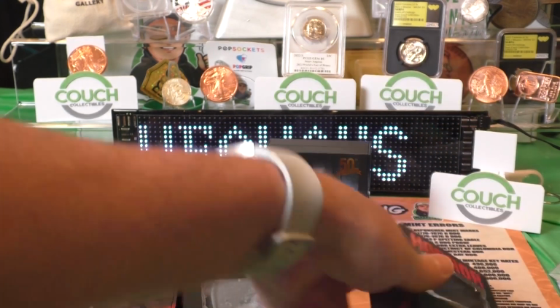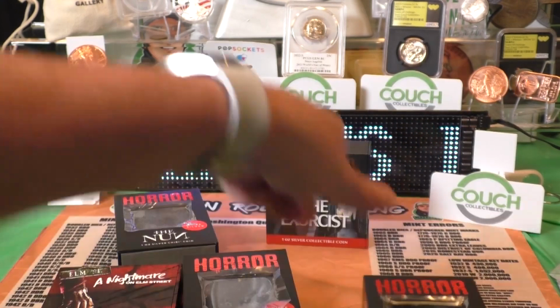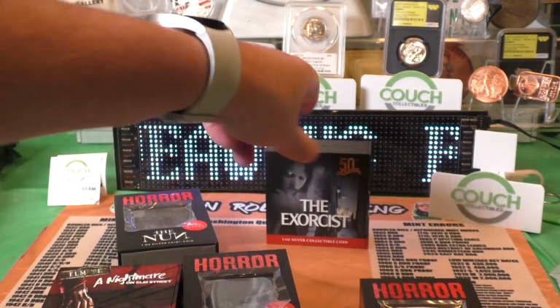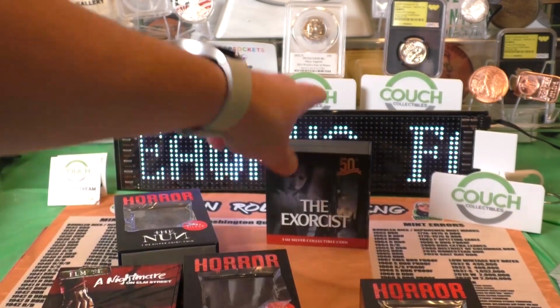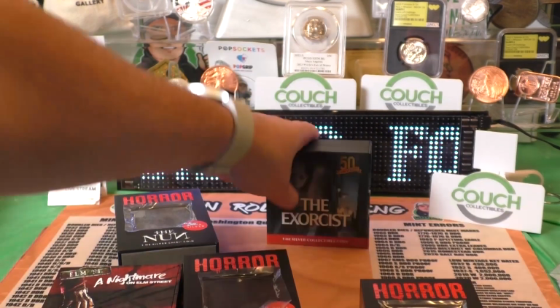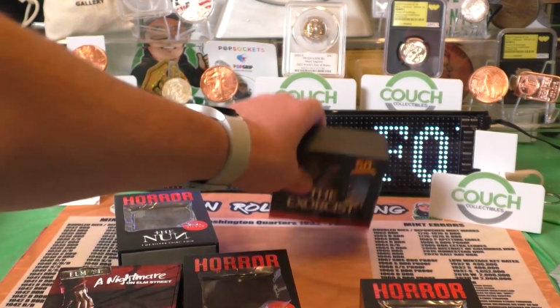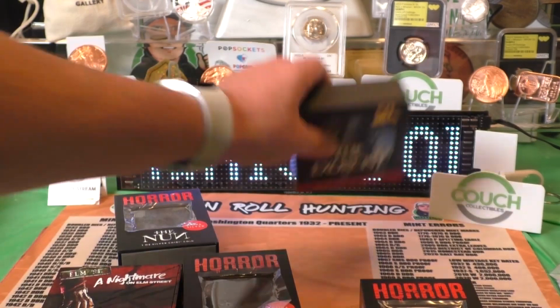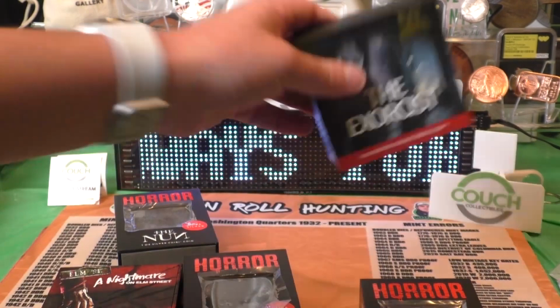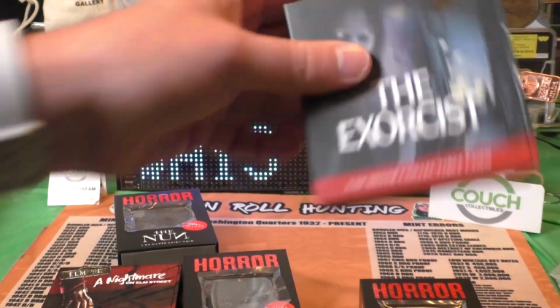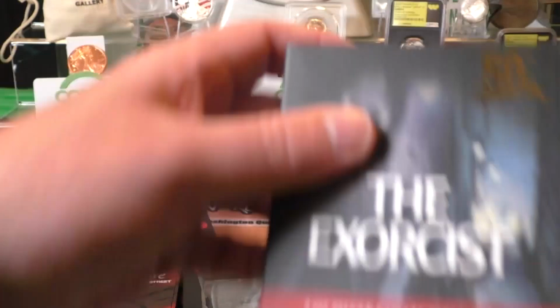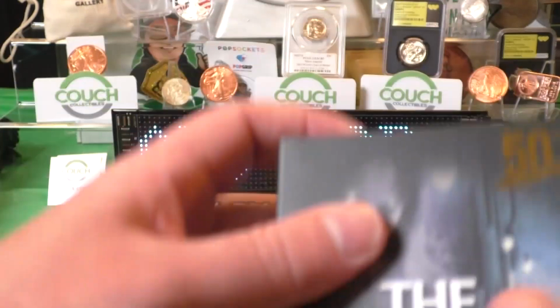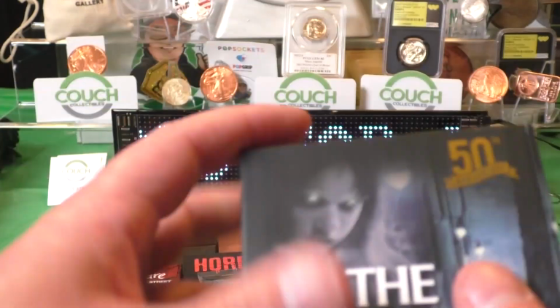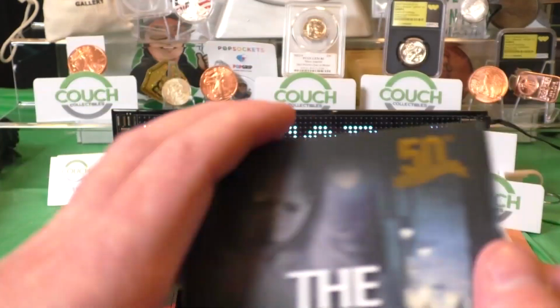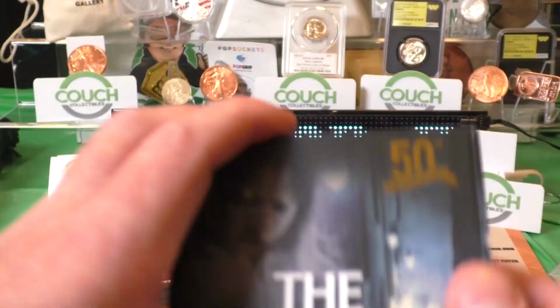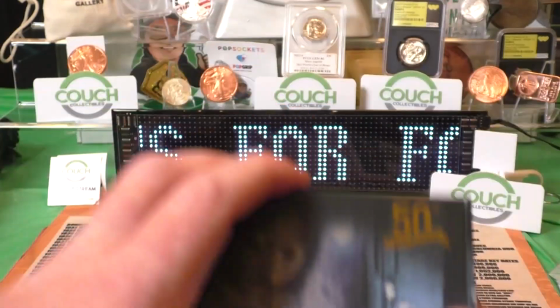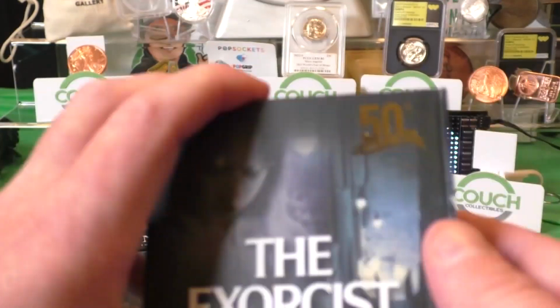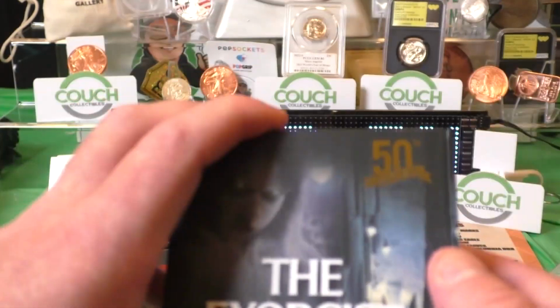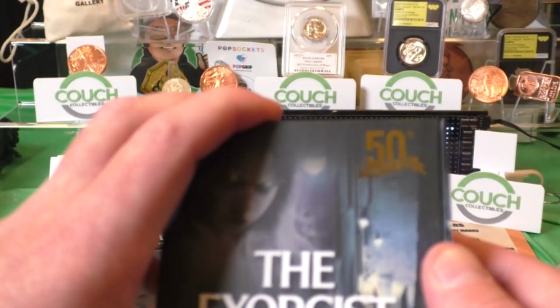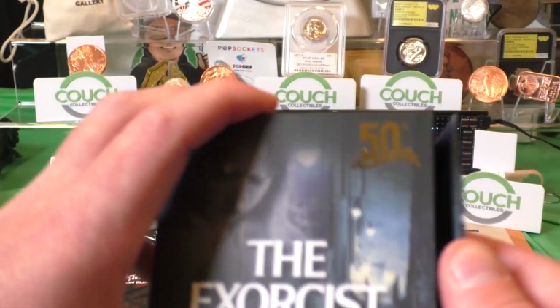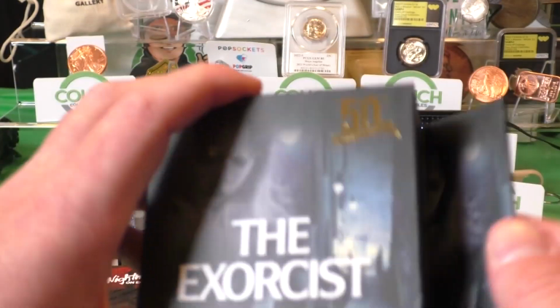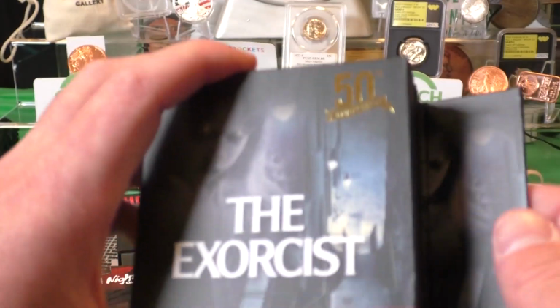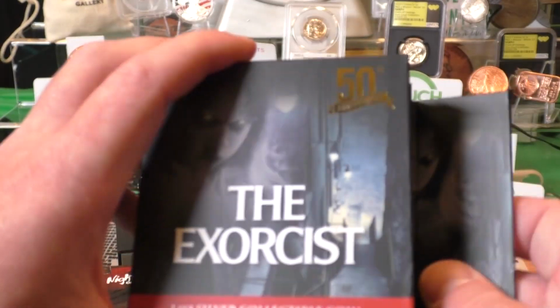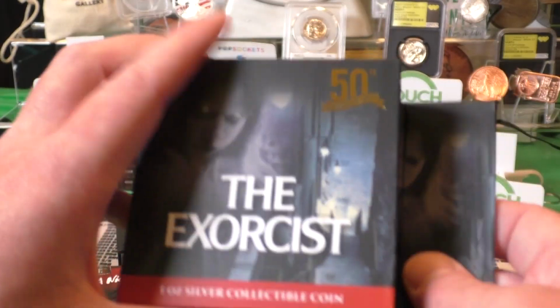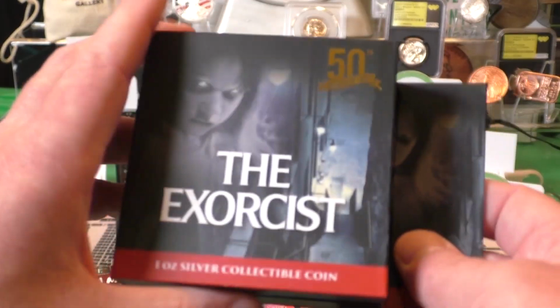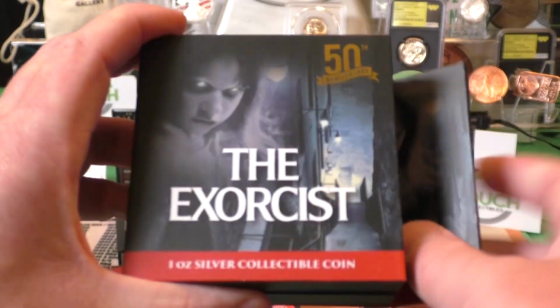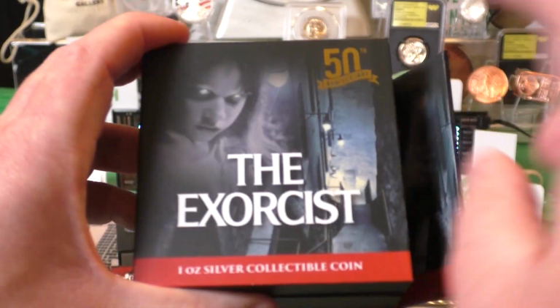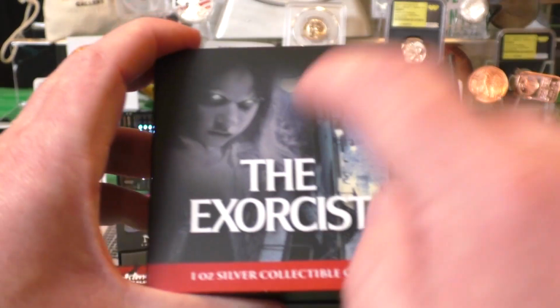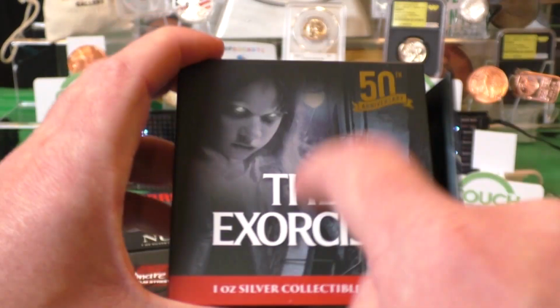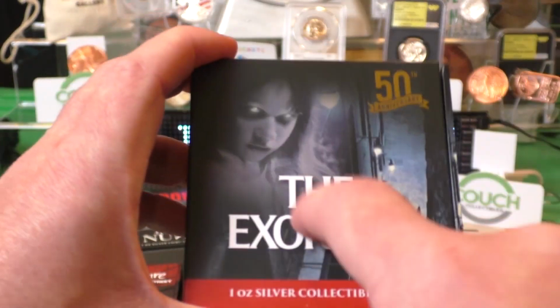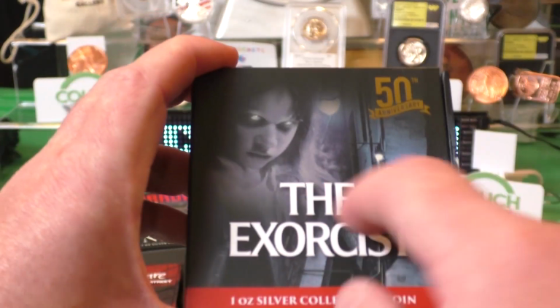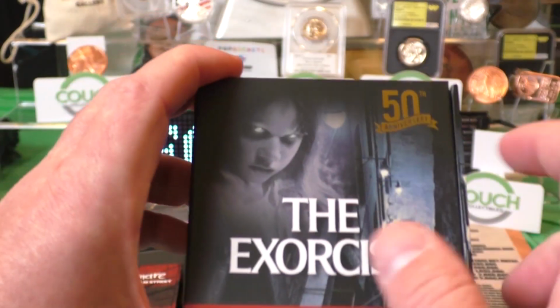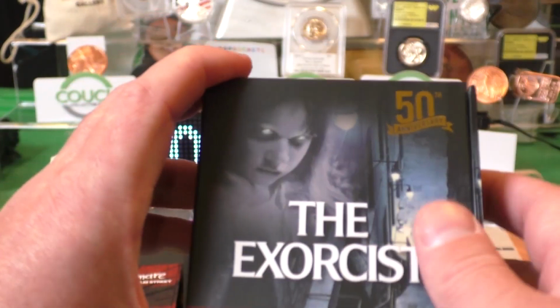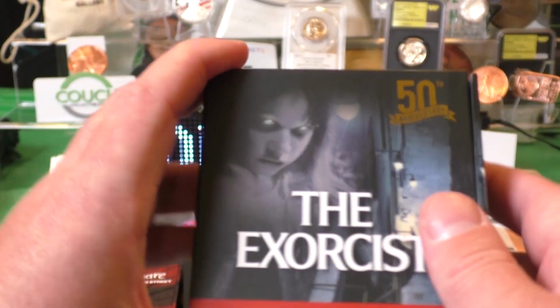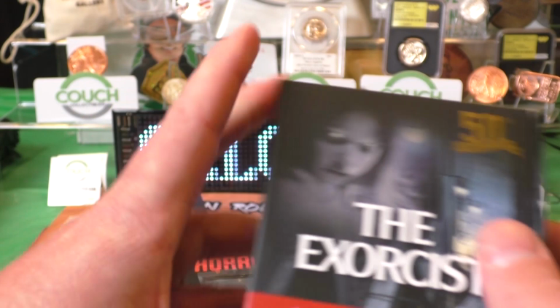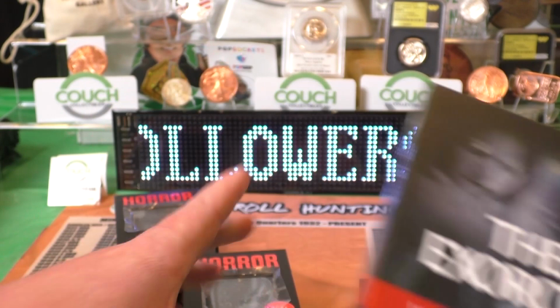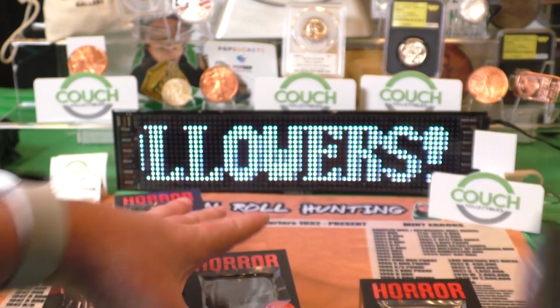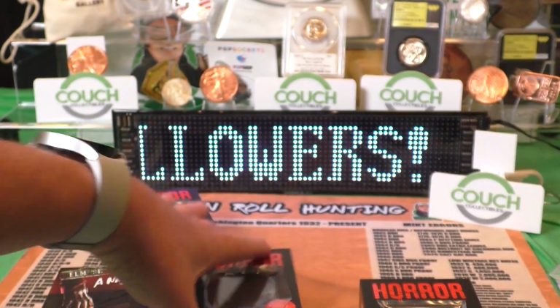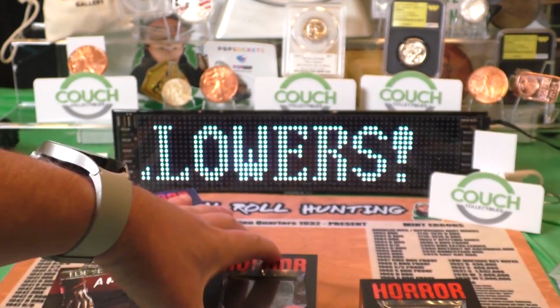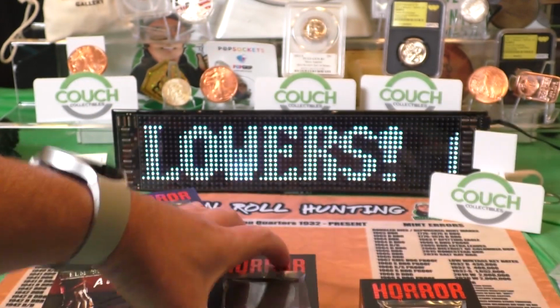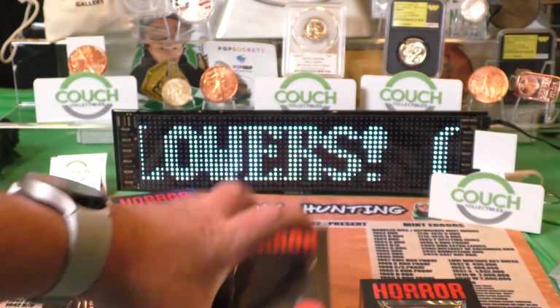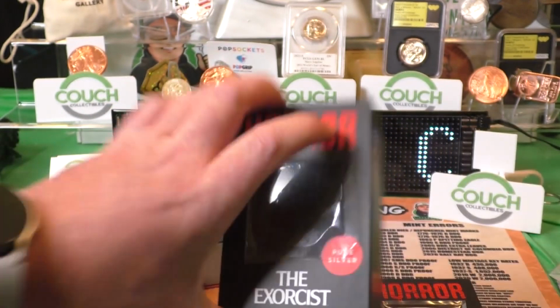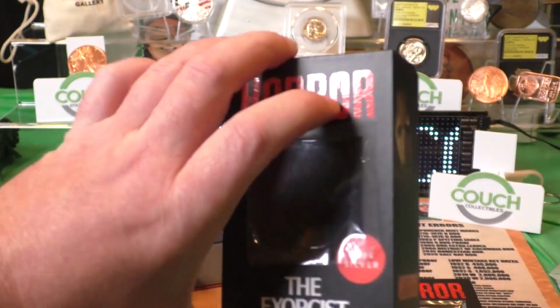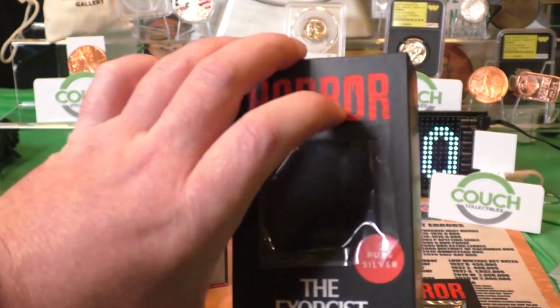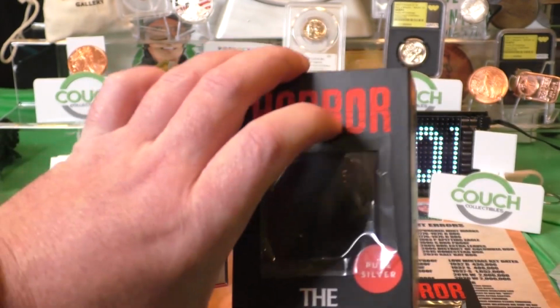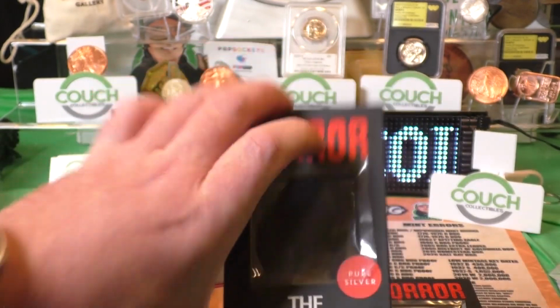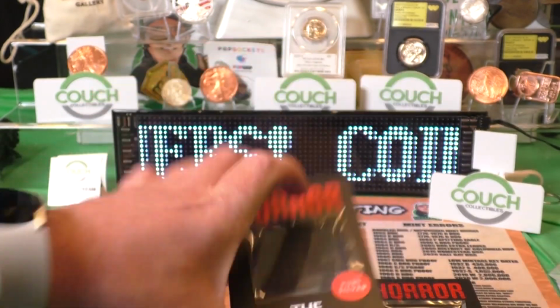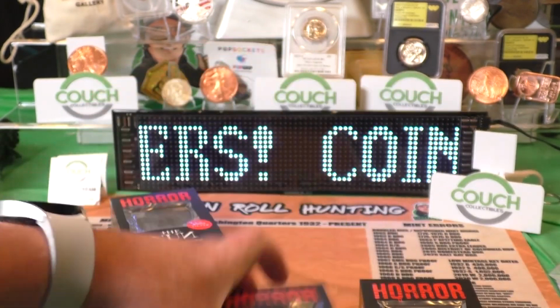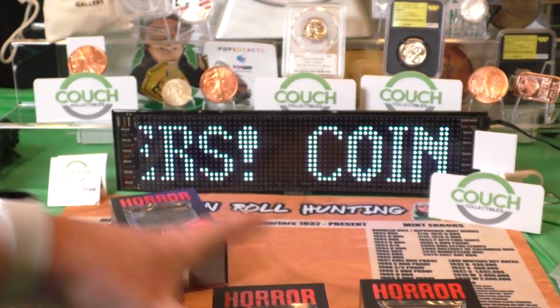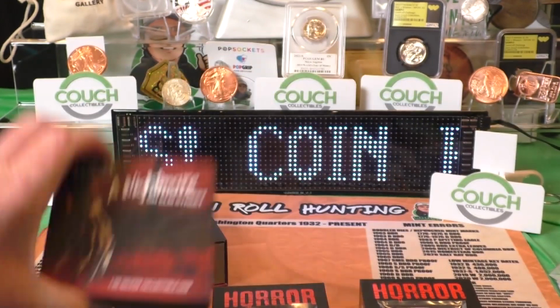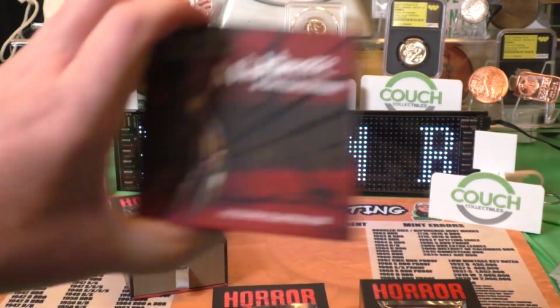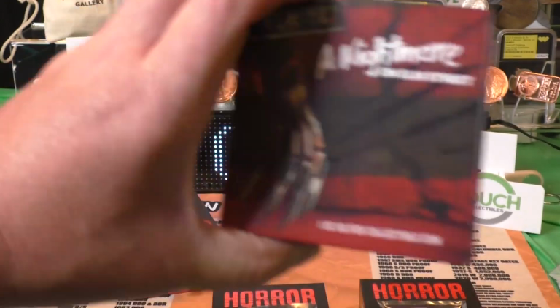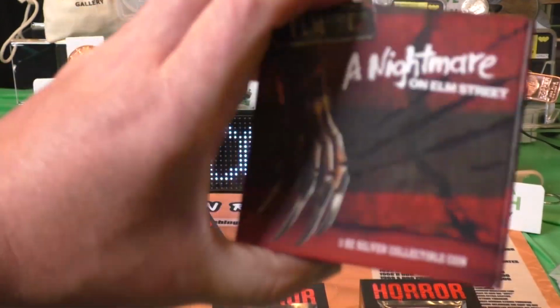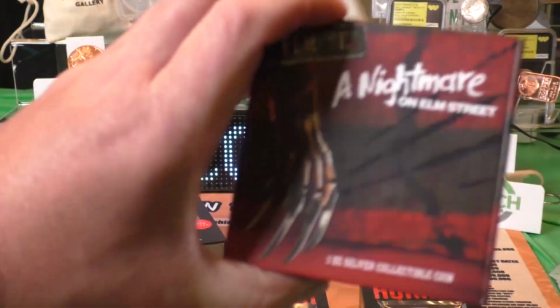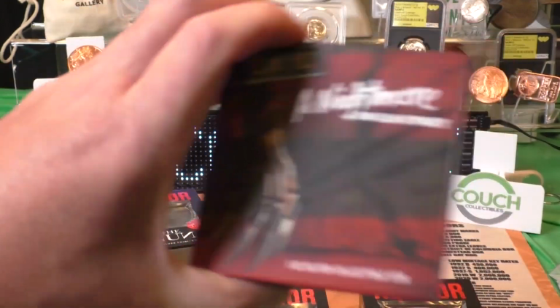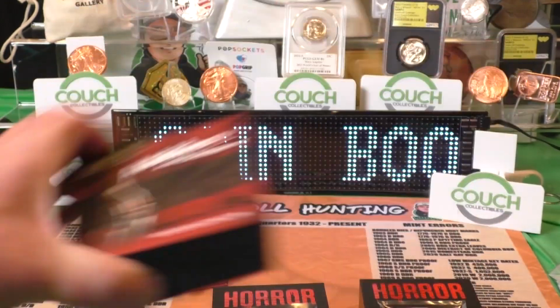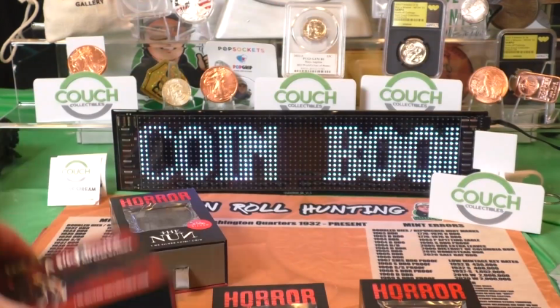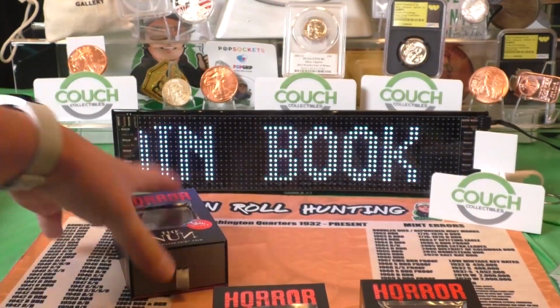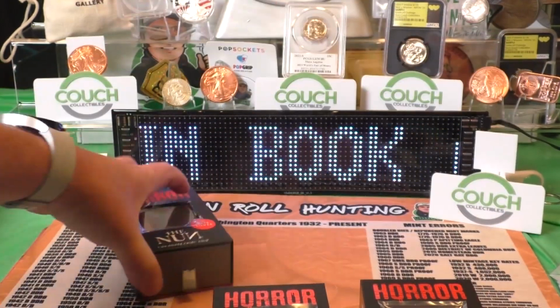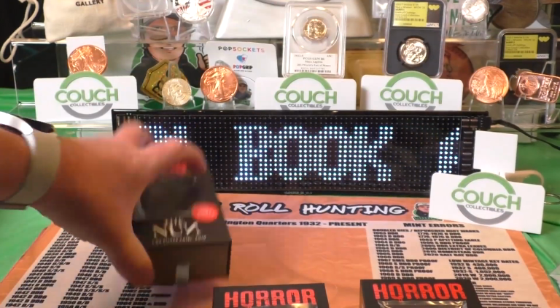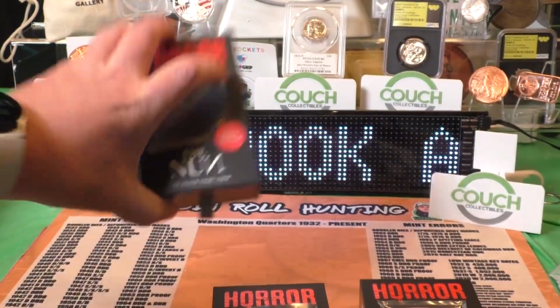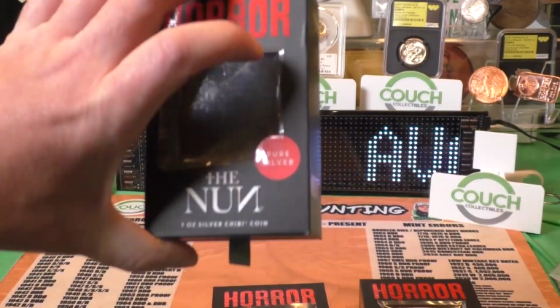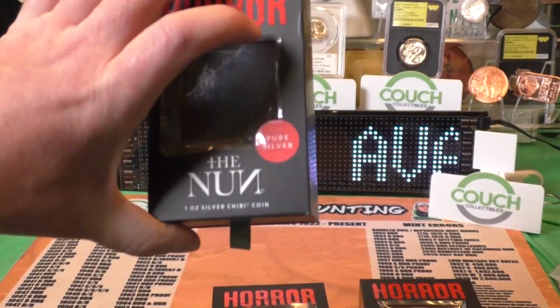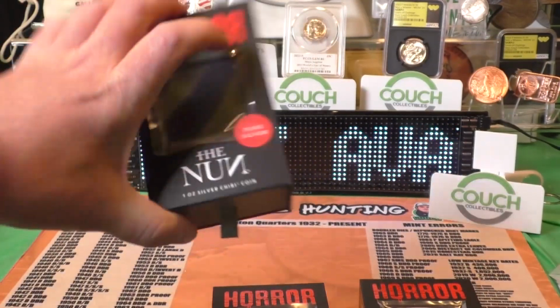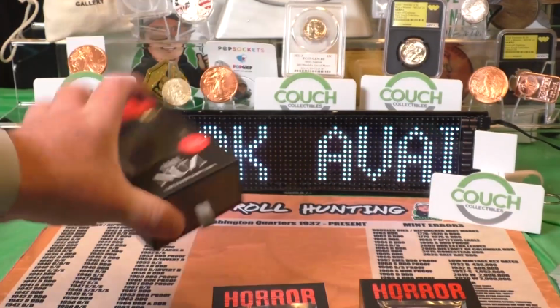I only have one of those. I only have five available for each one of these — each one of these, and the Nun.